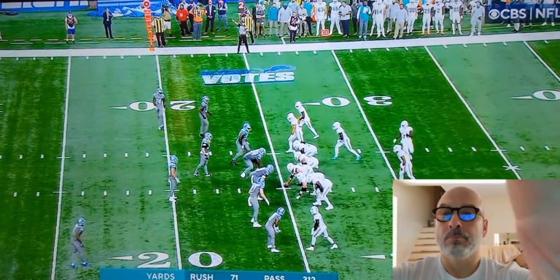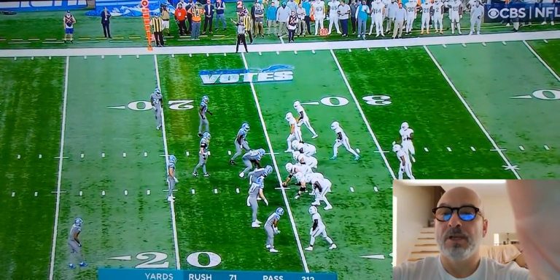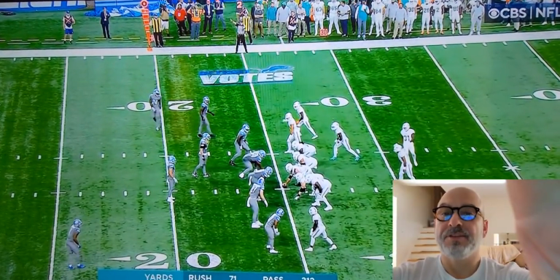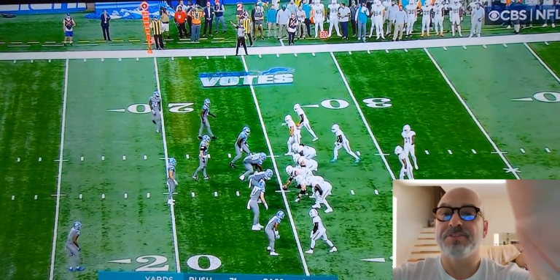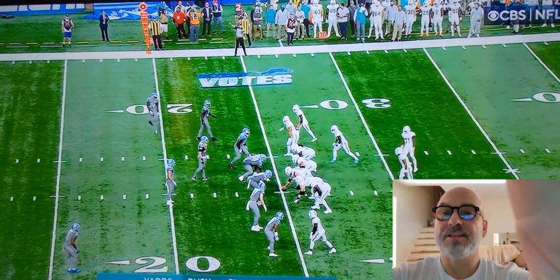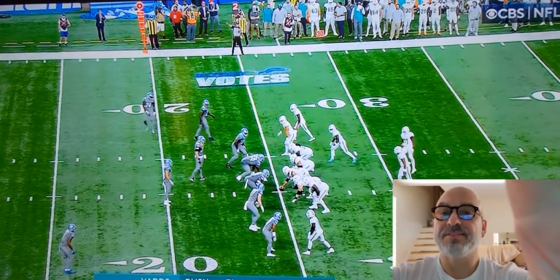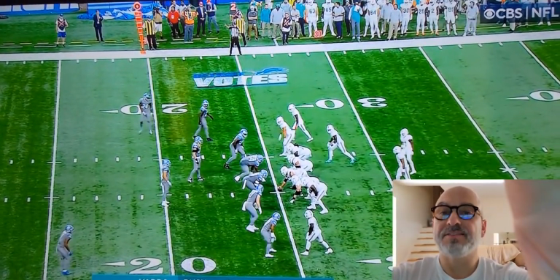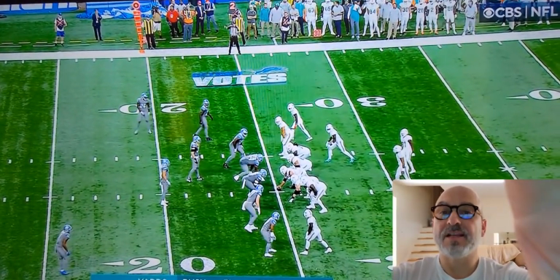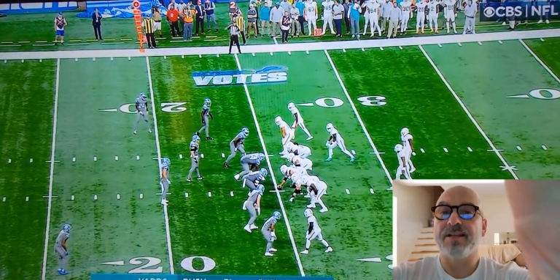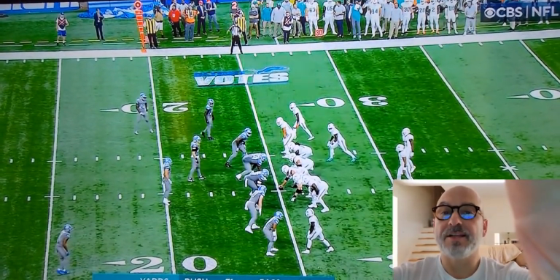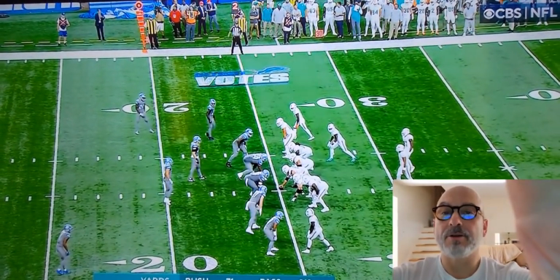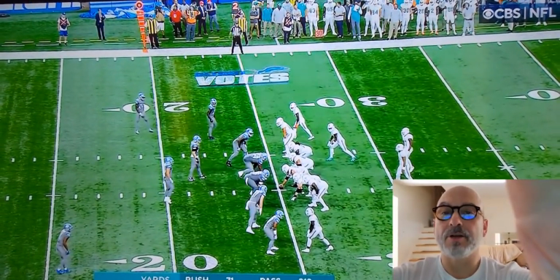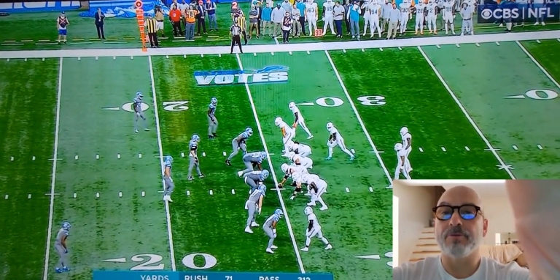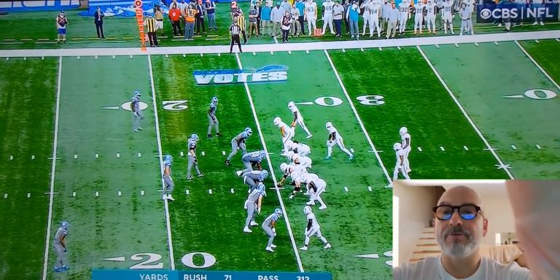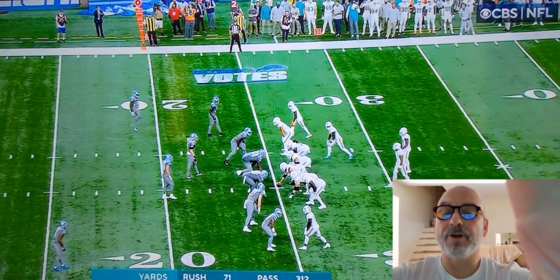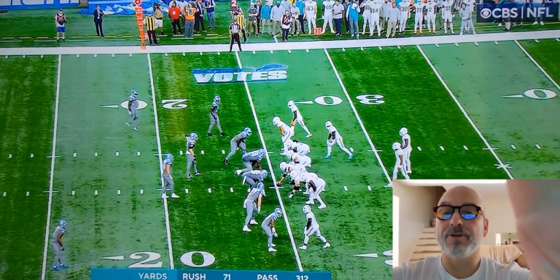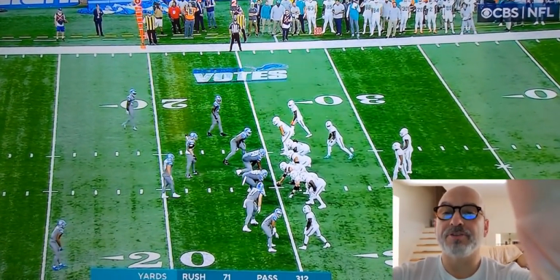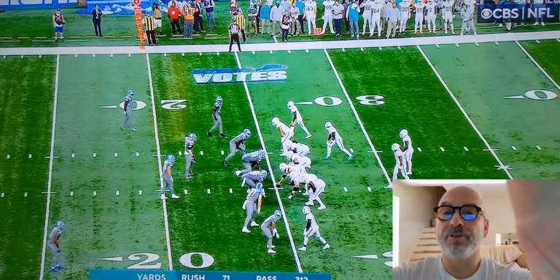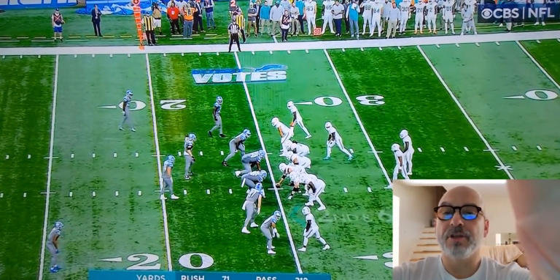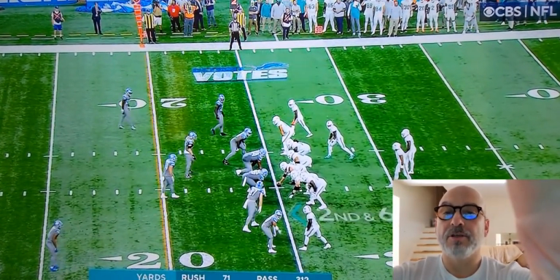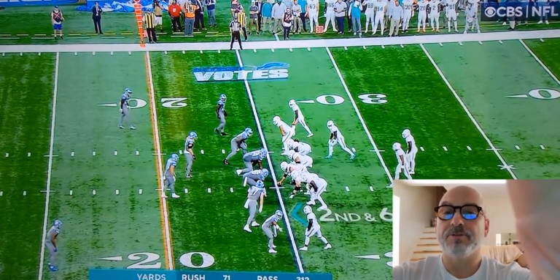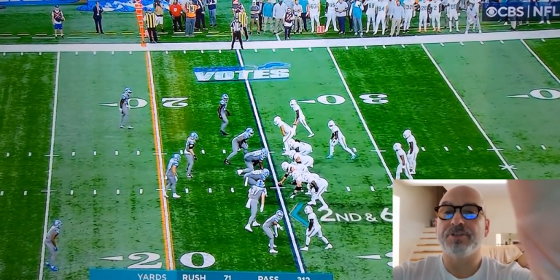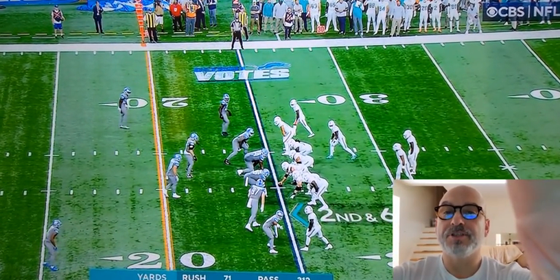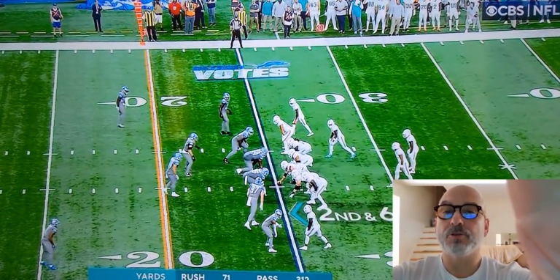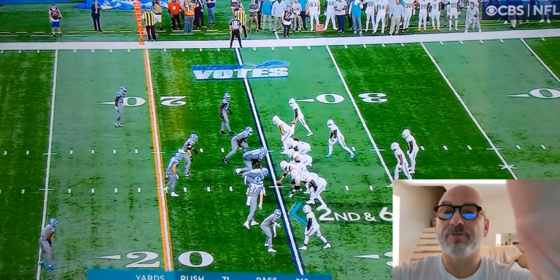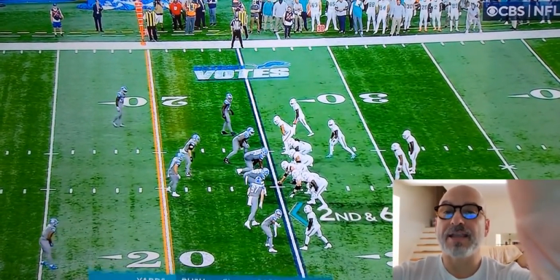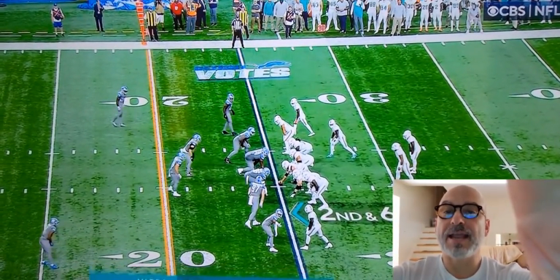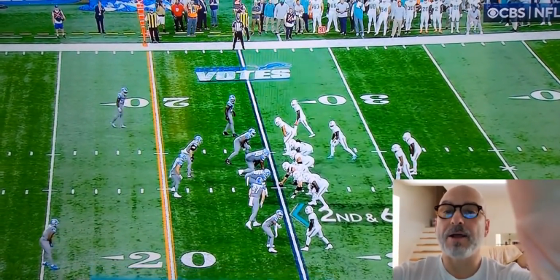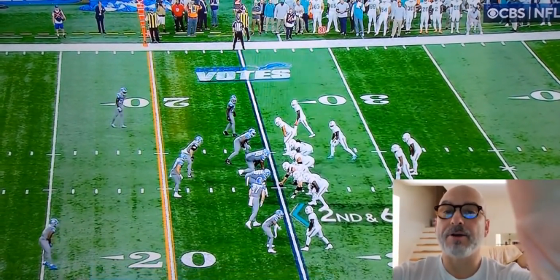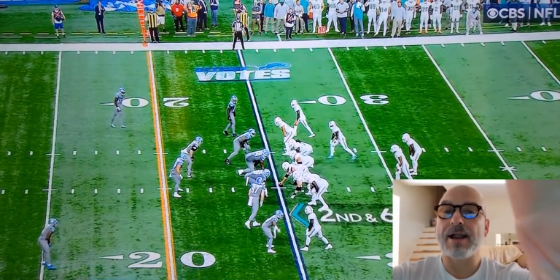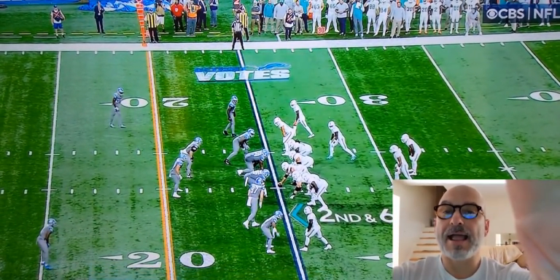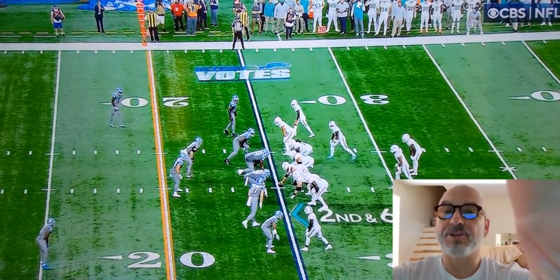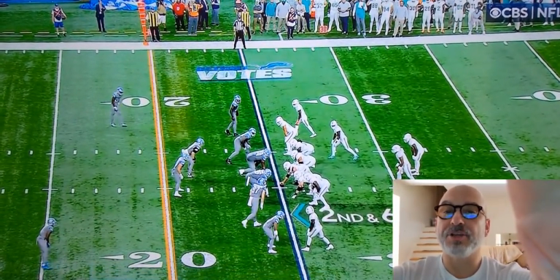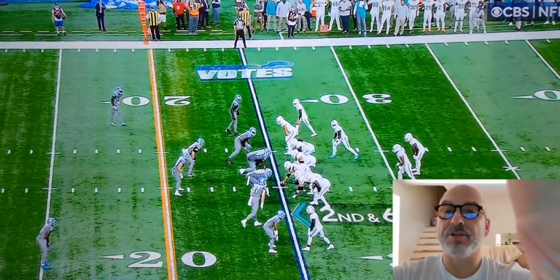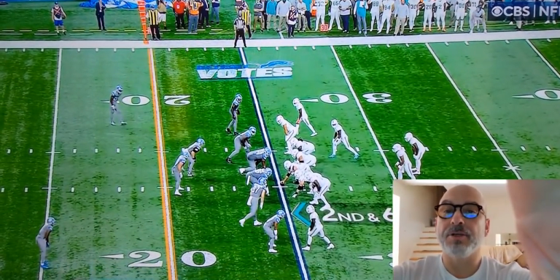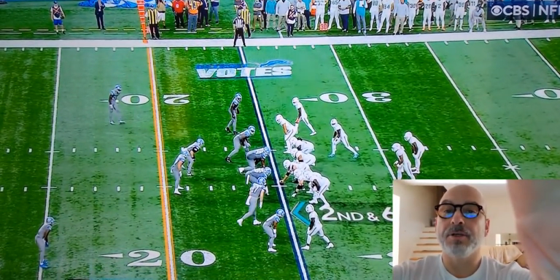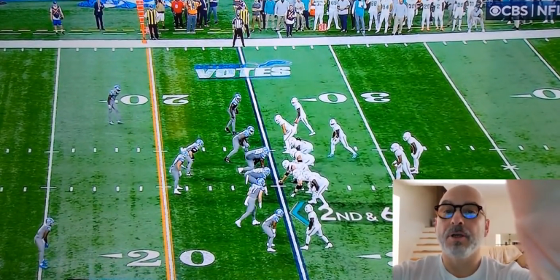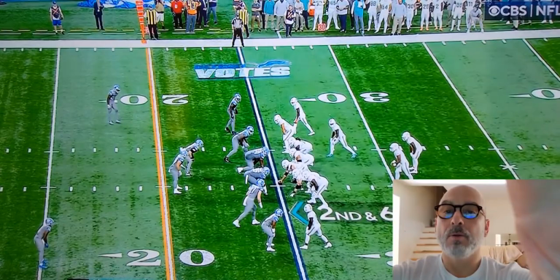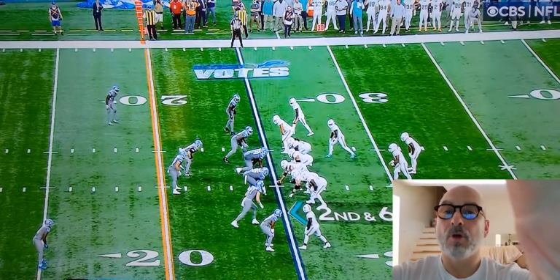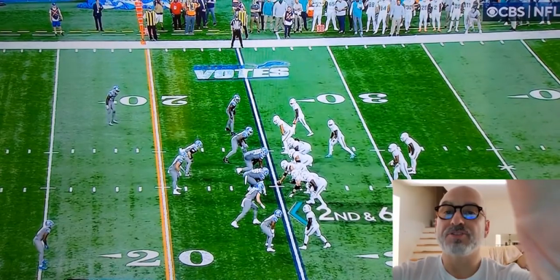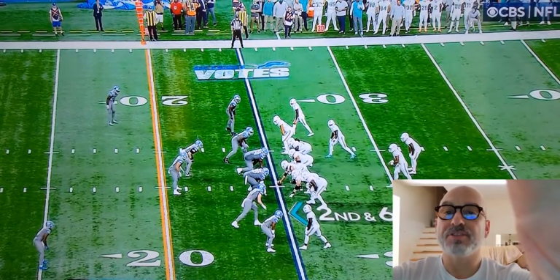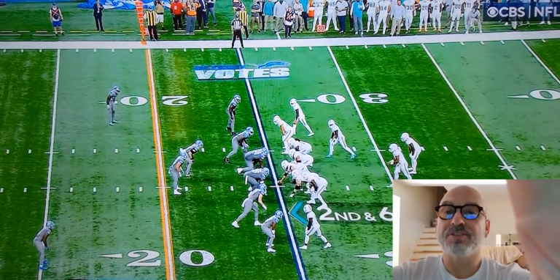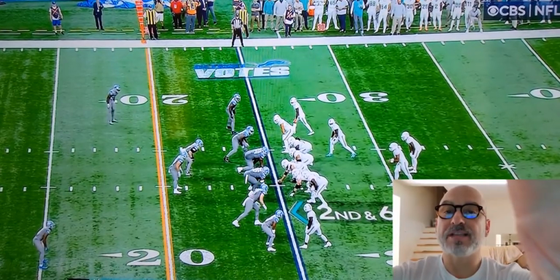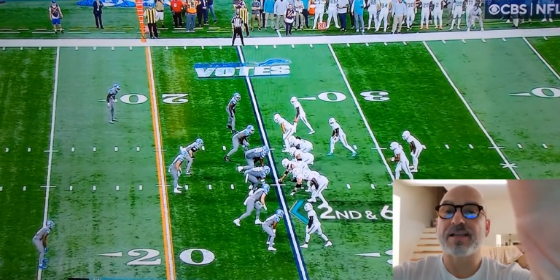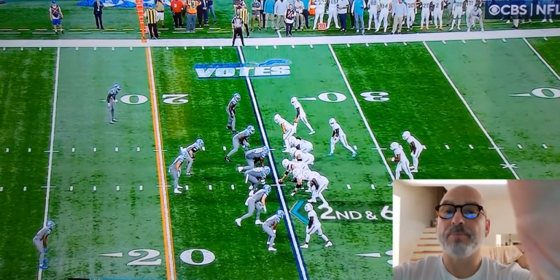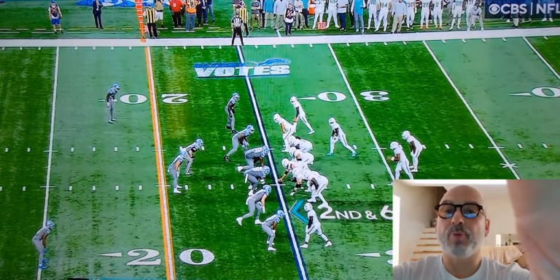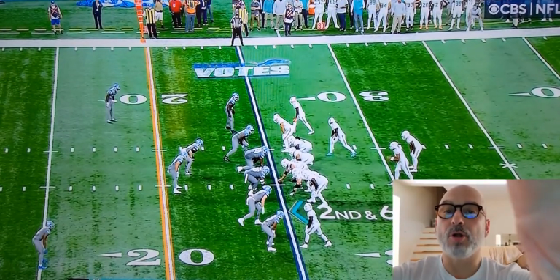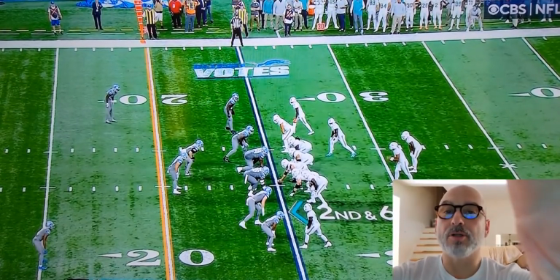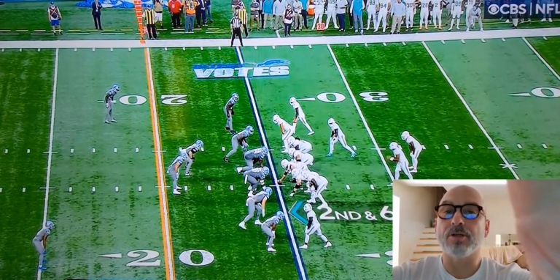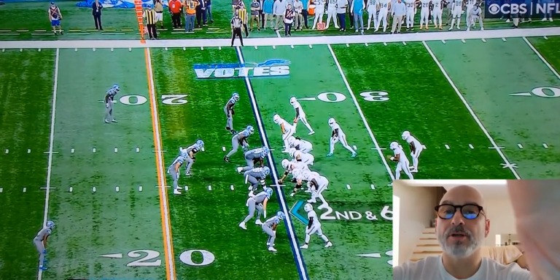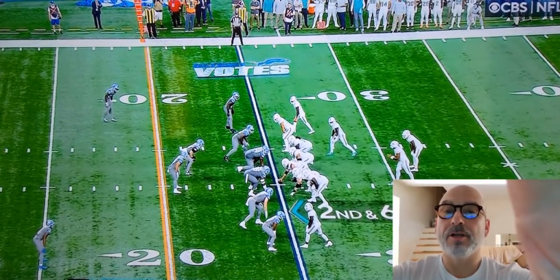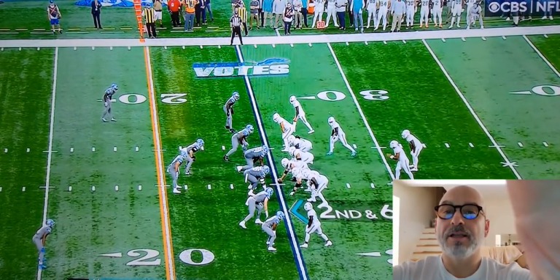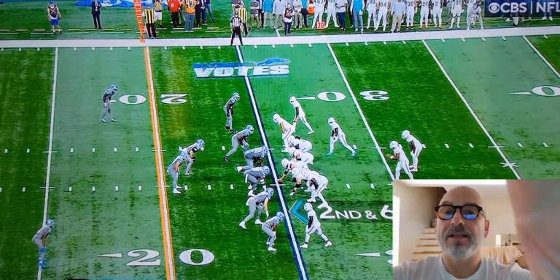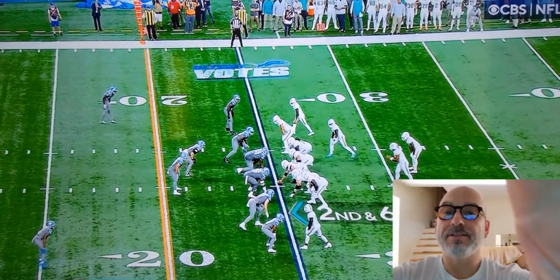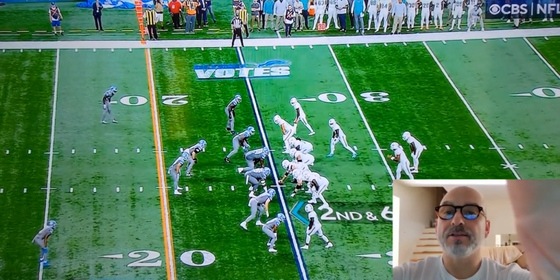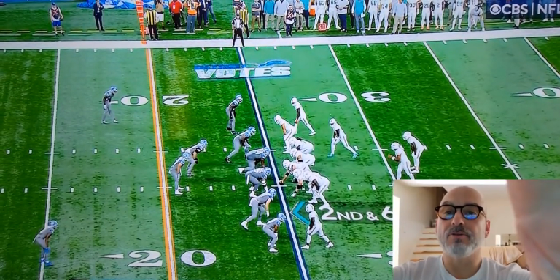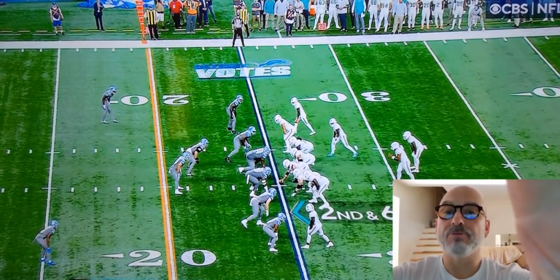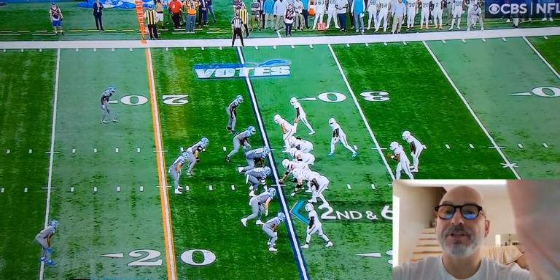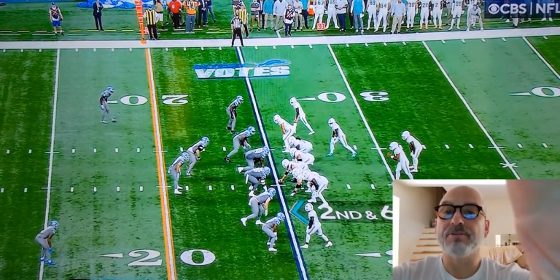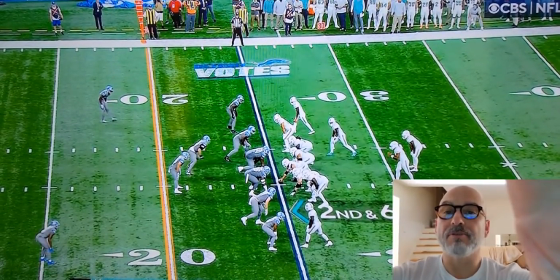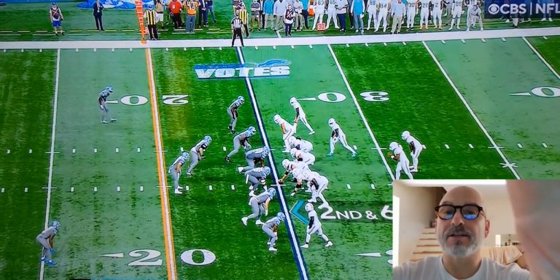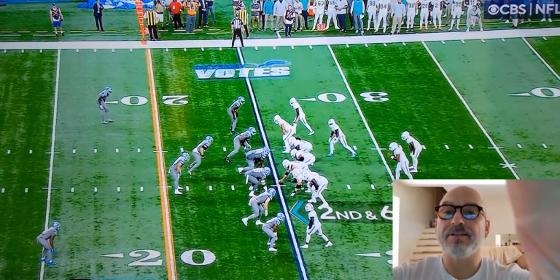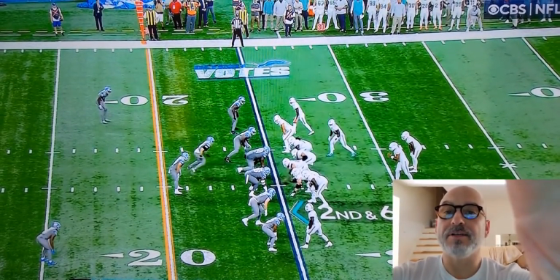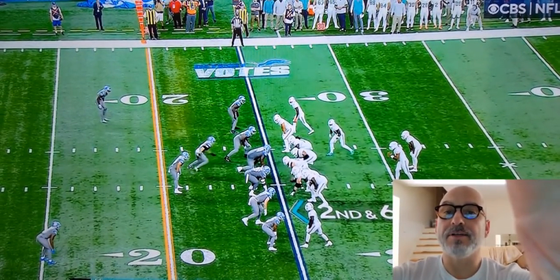Here's a nice design here on a reverse. You'll see it's off-counter action. Watch the second puller — he's going to redirect here.